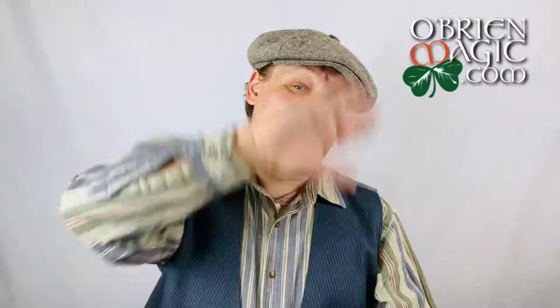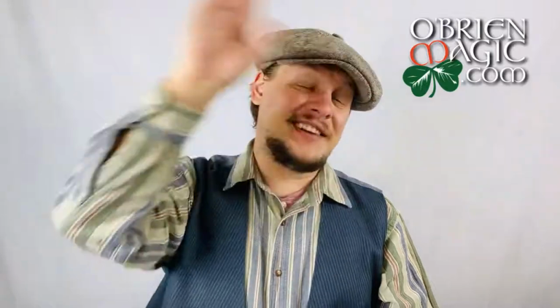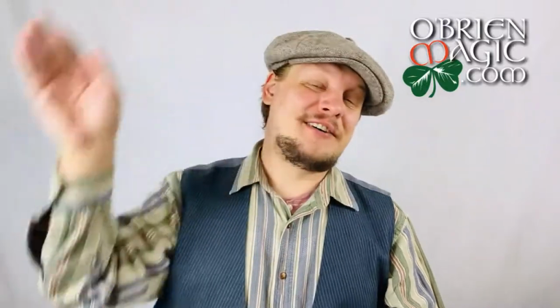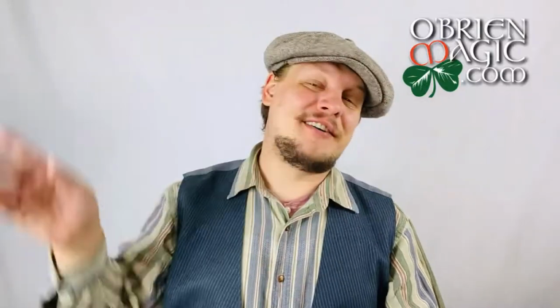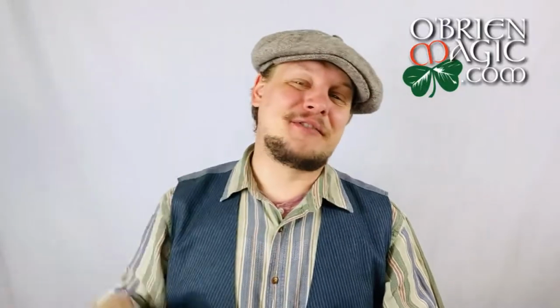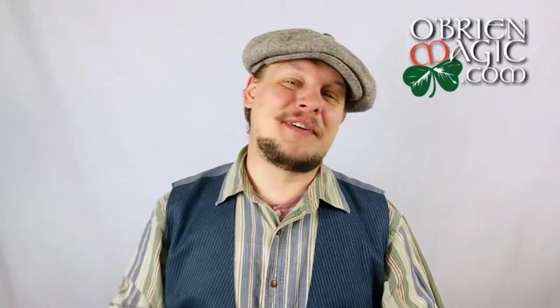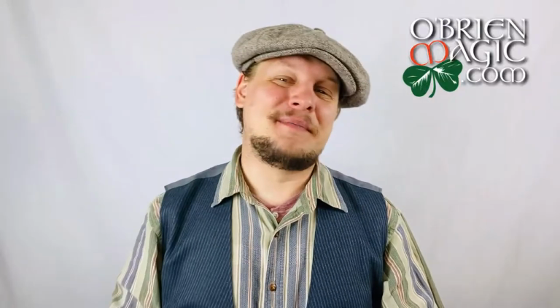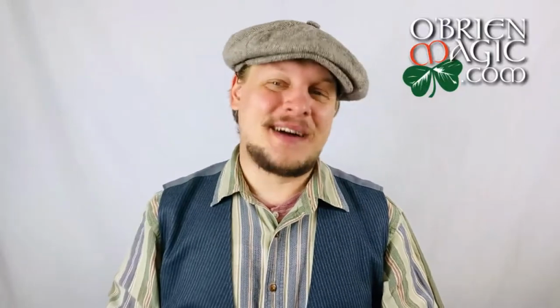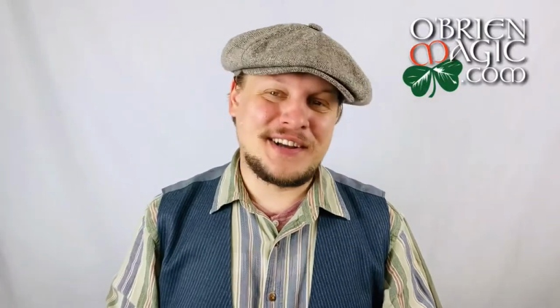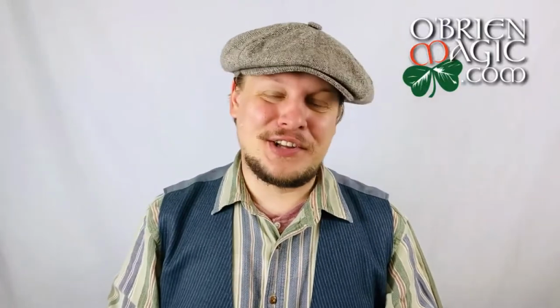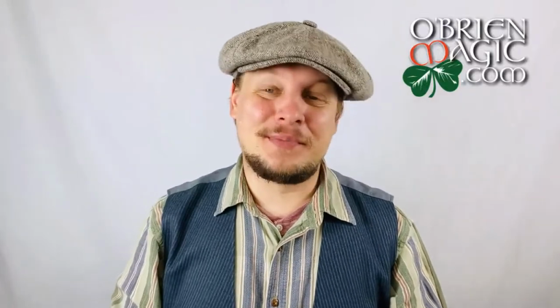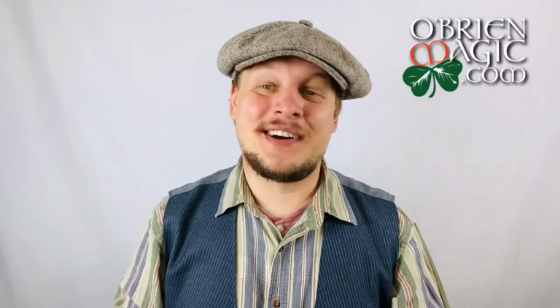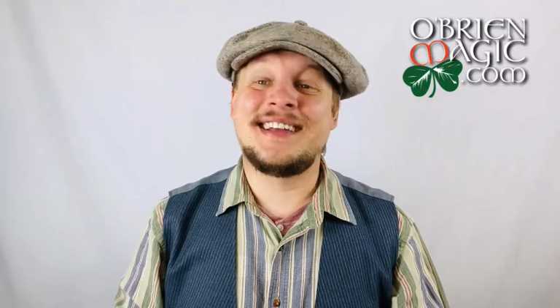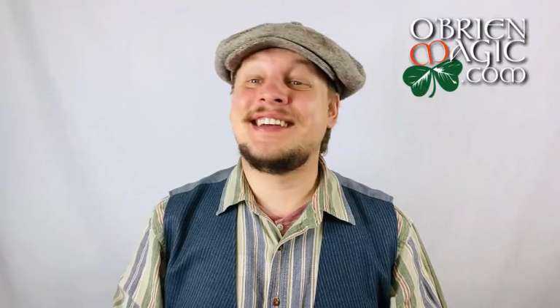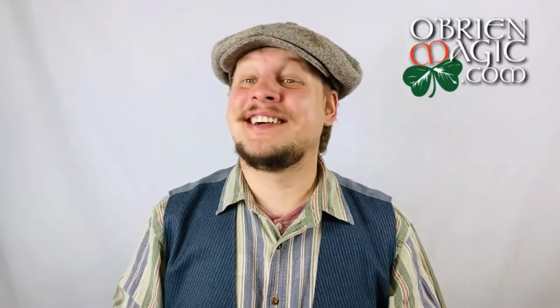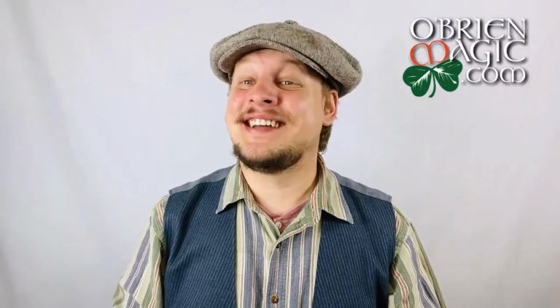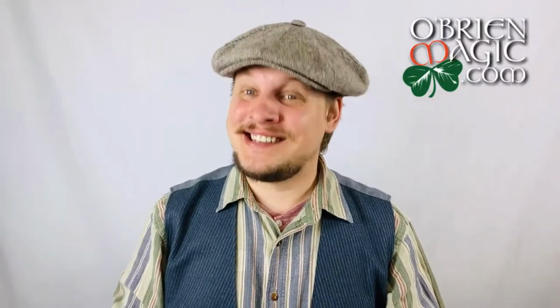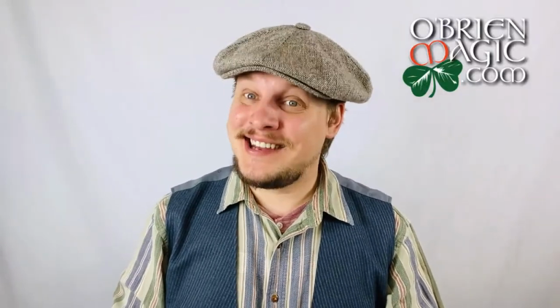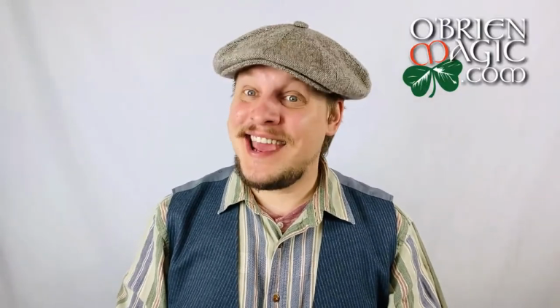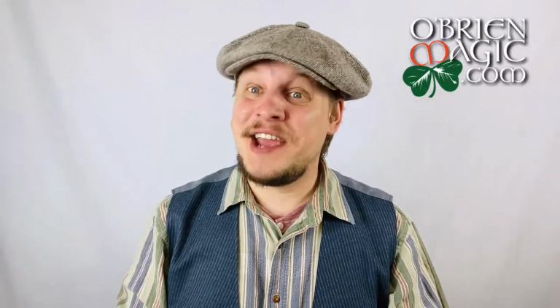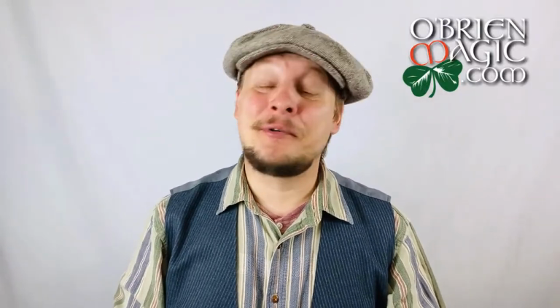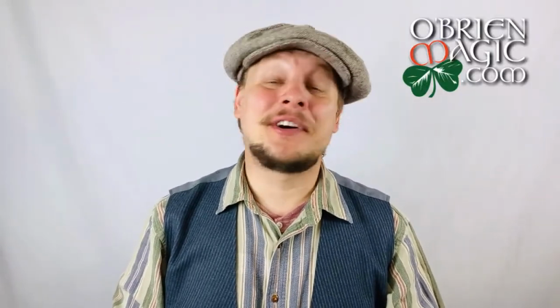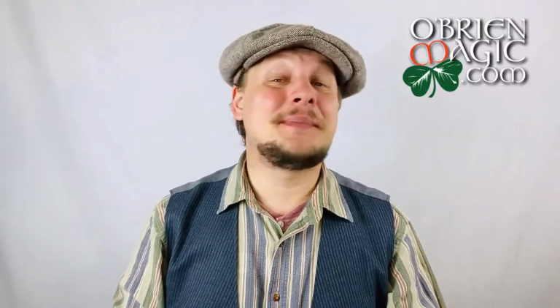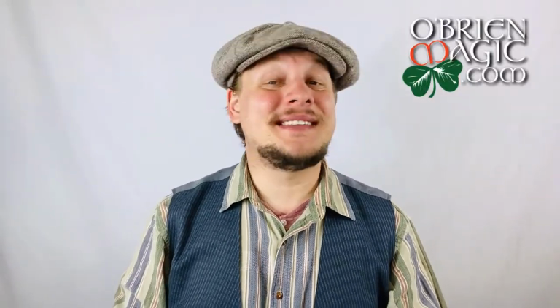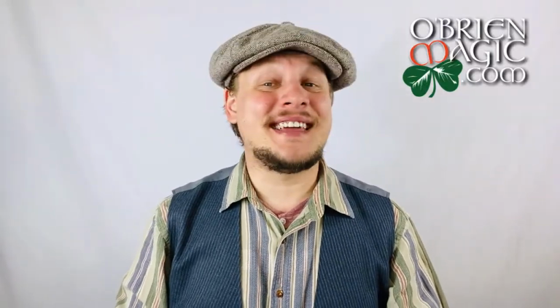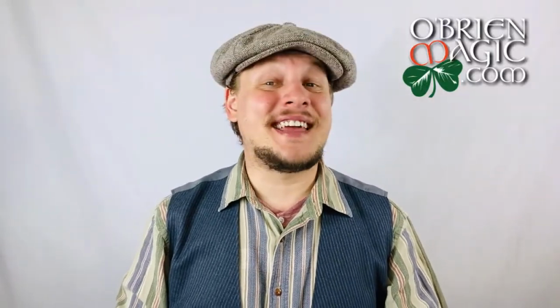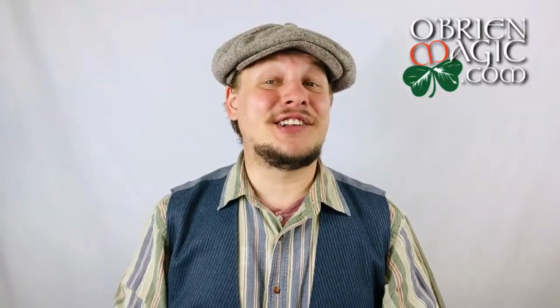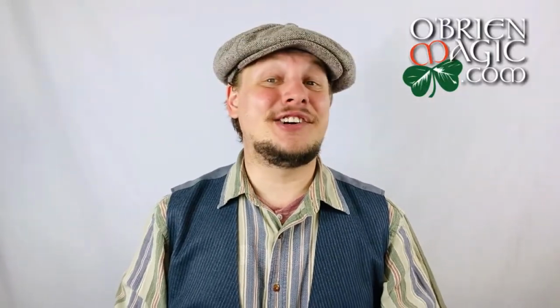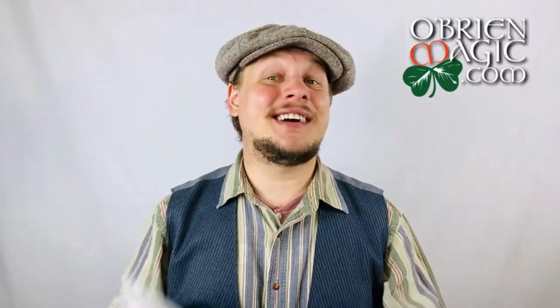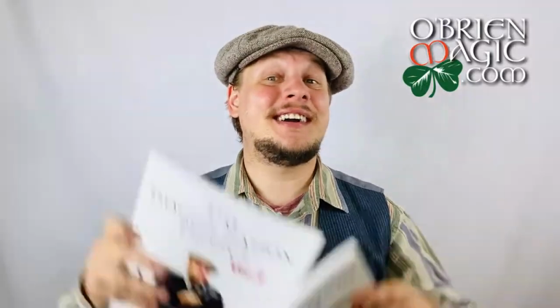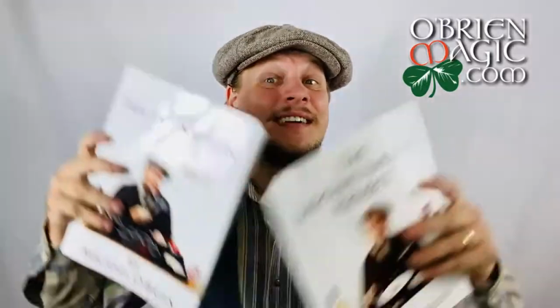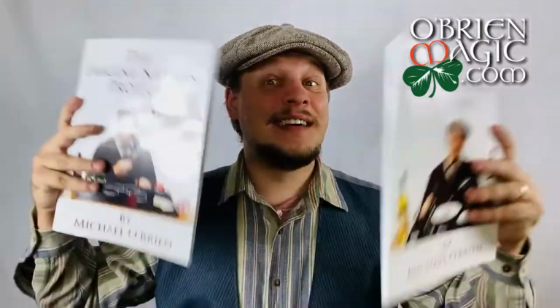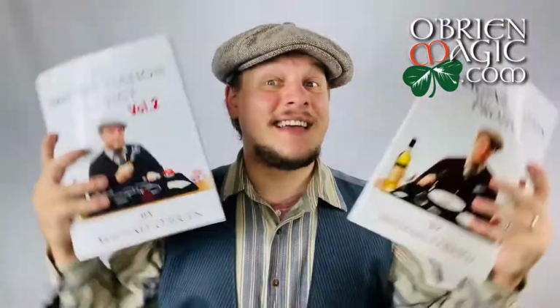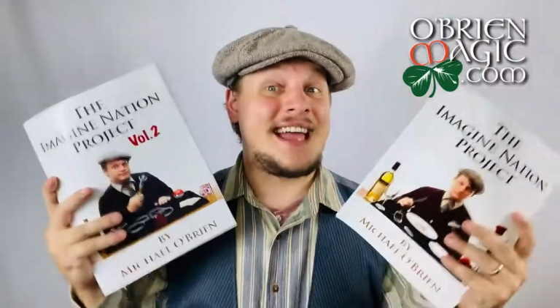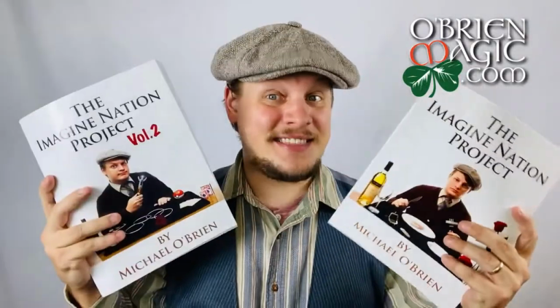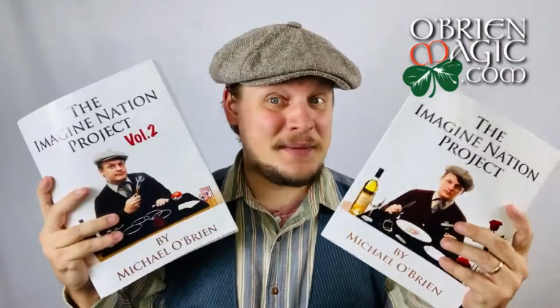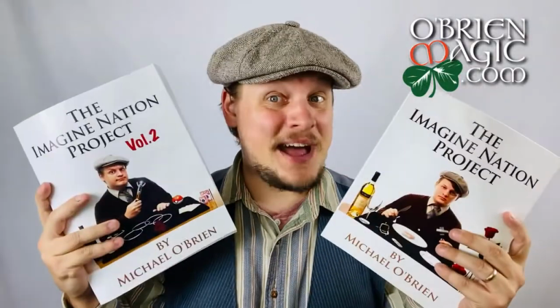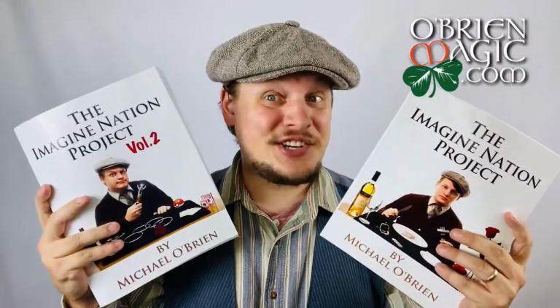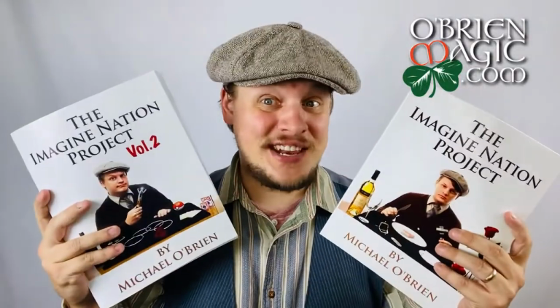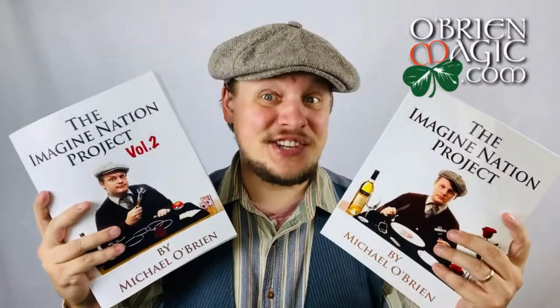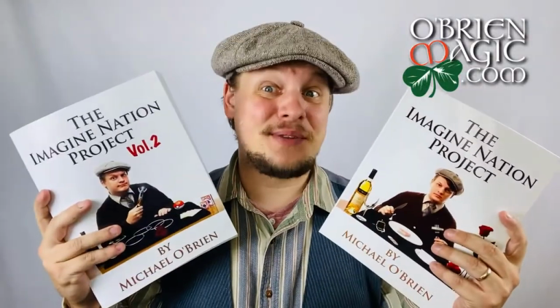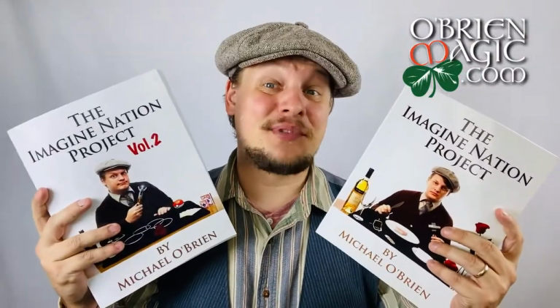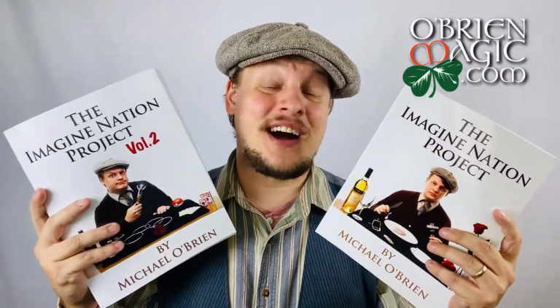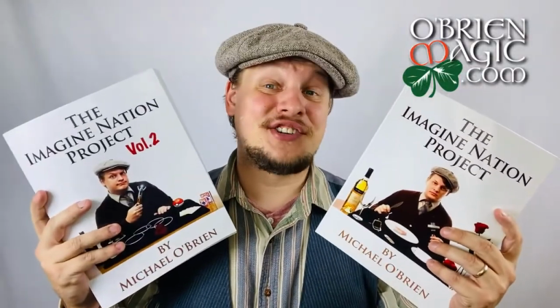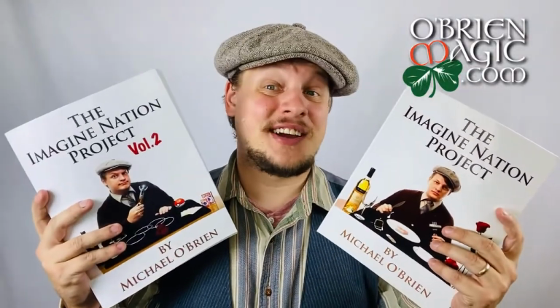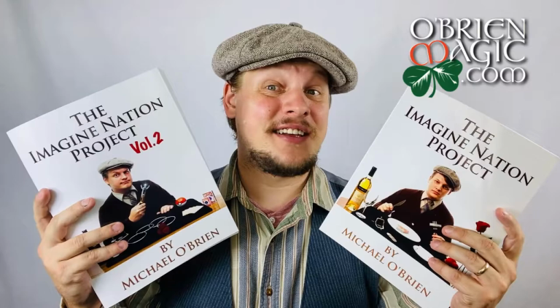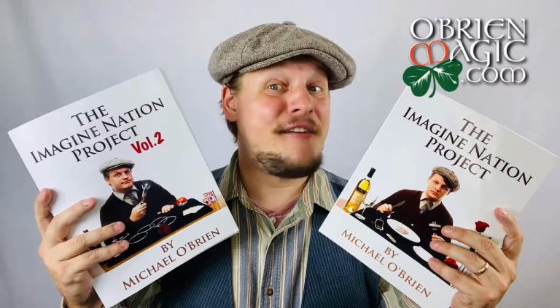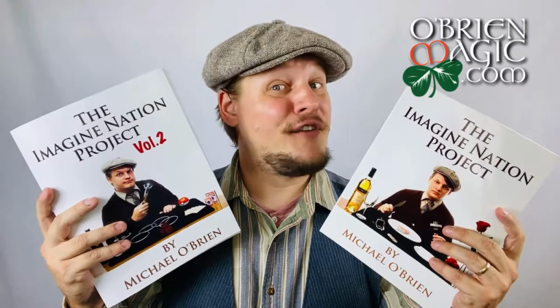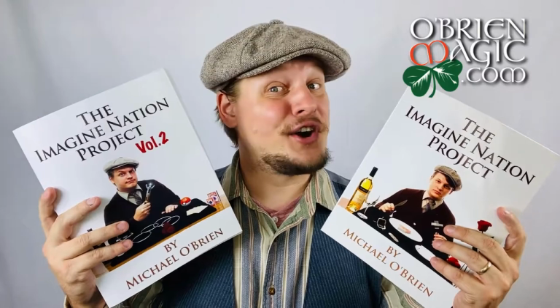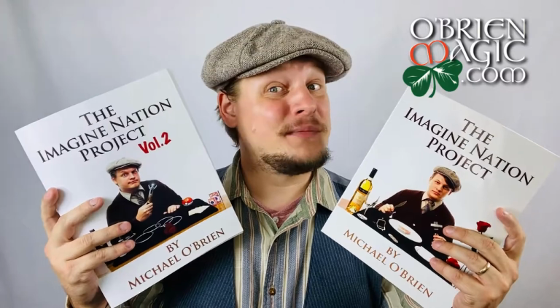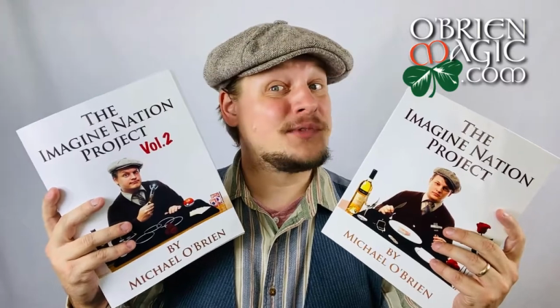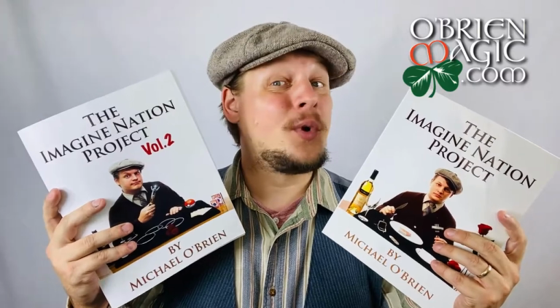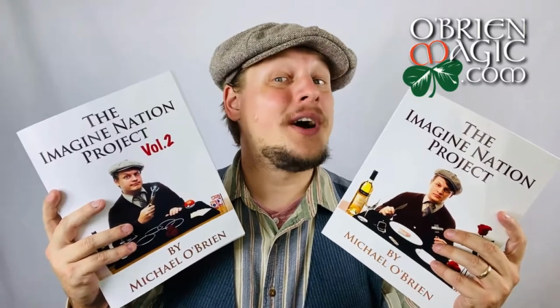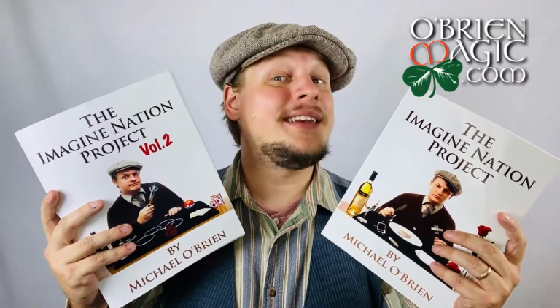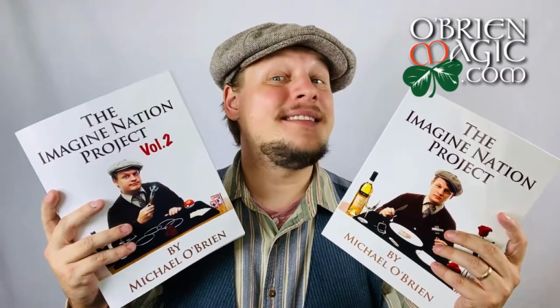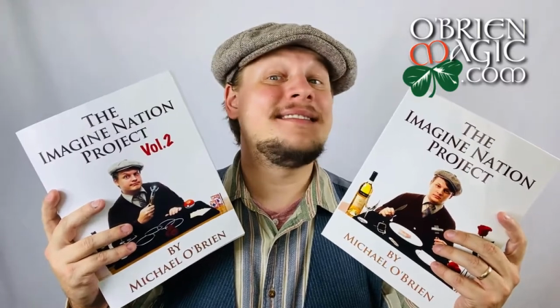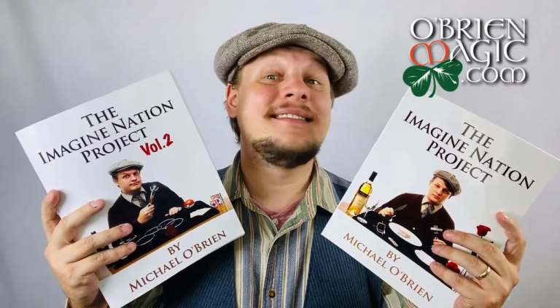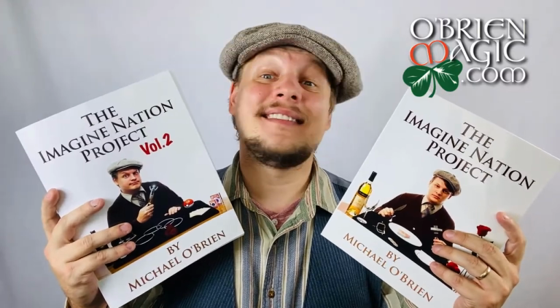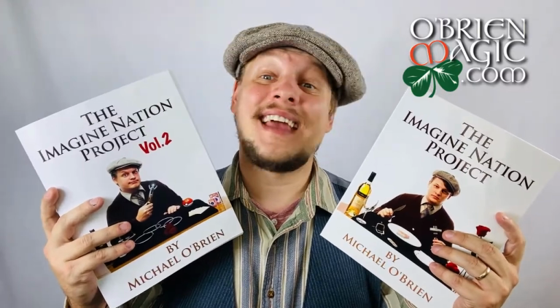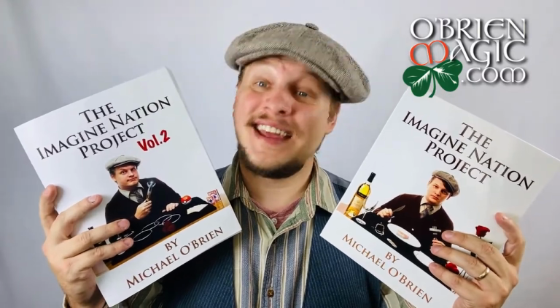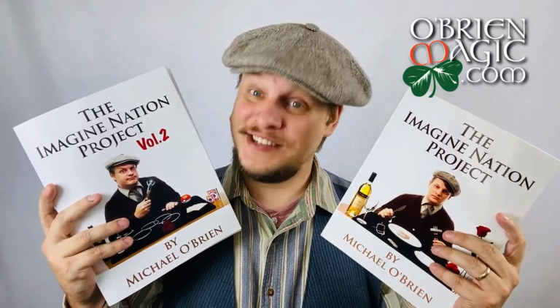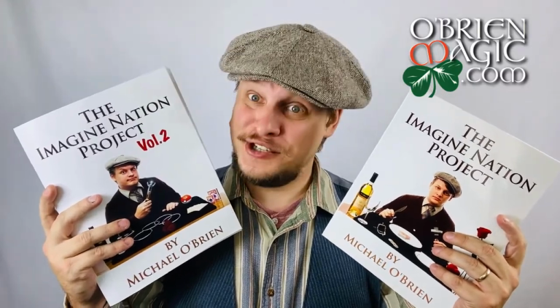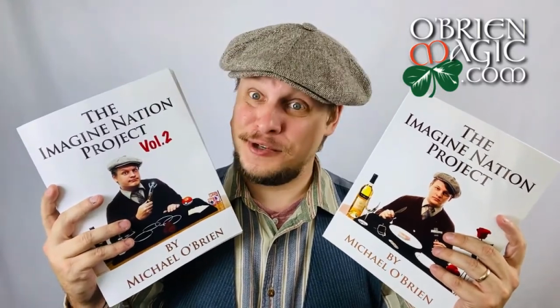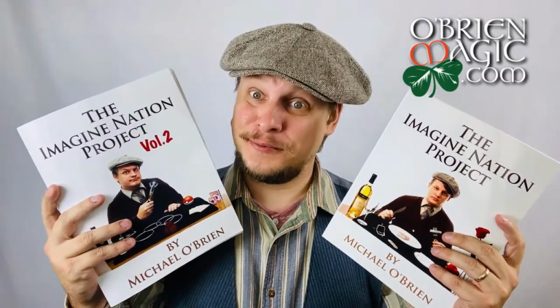Hello everyone, Michael O'Brien here, and today we're going to be taking a look at The Imagination Project, Volumes 1 and 2.